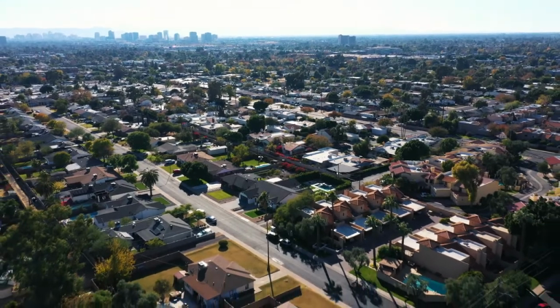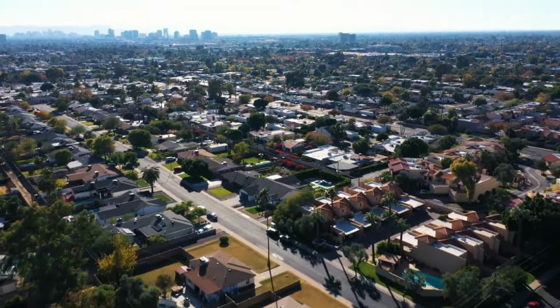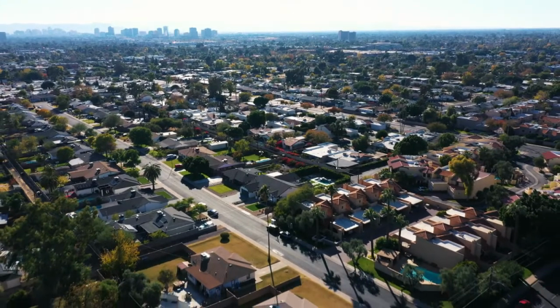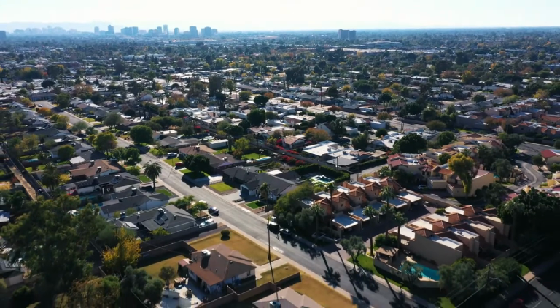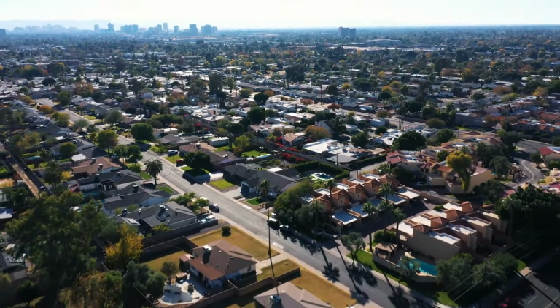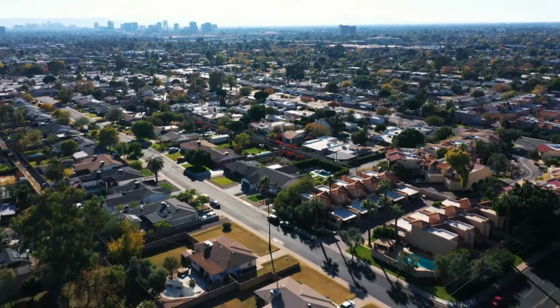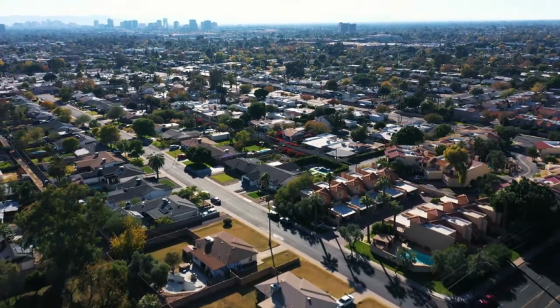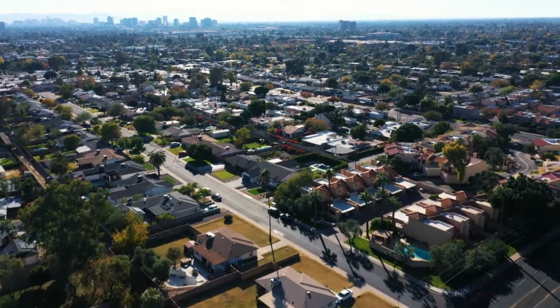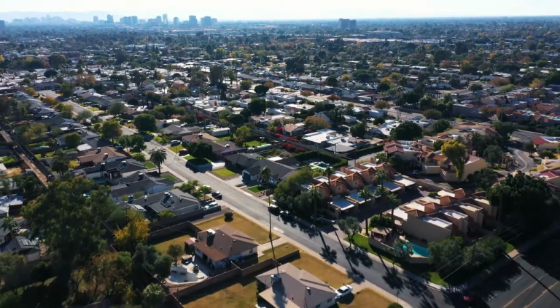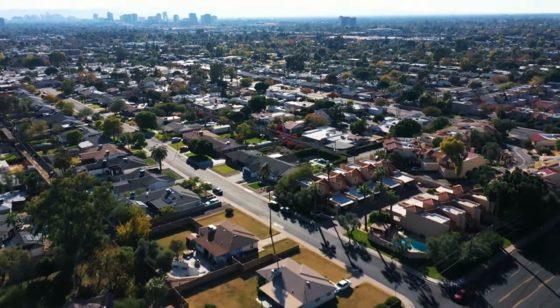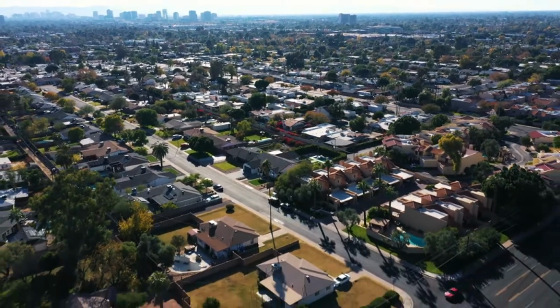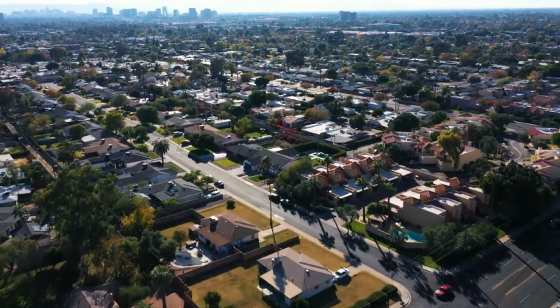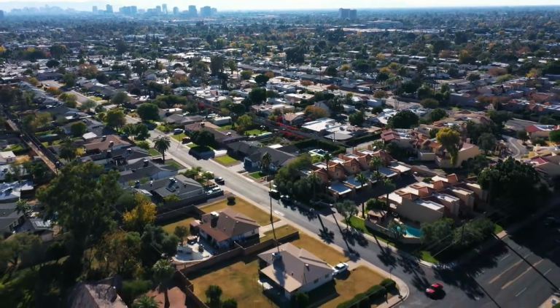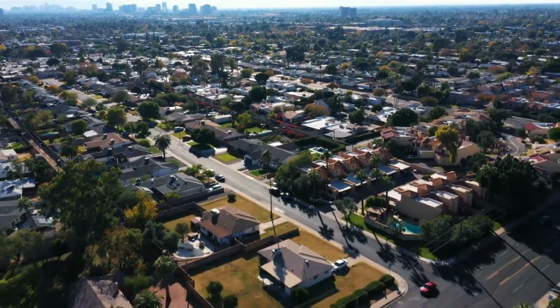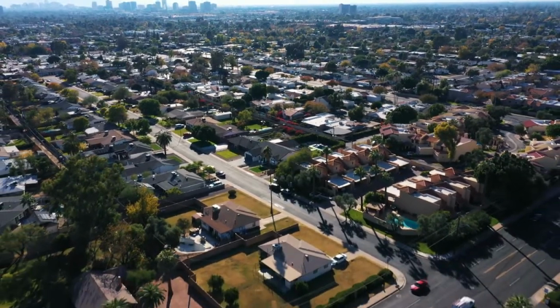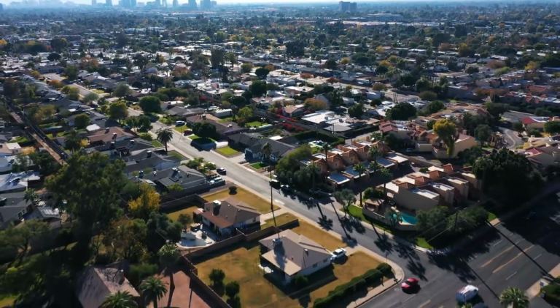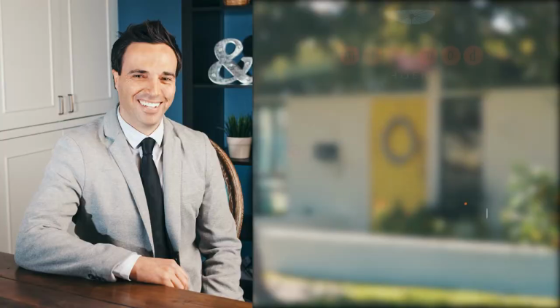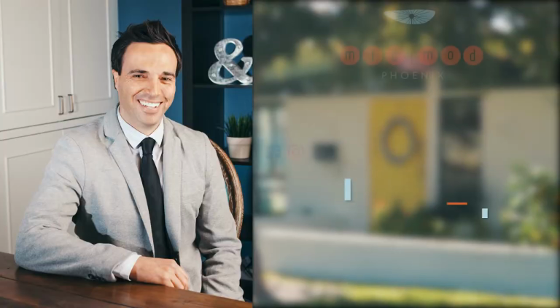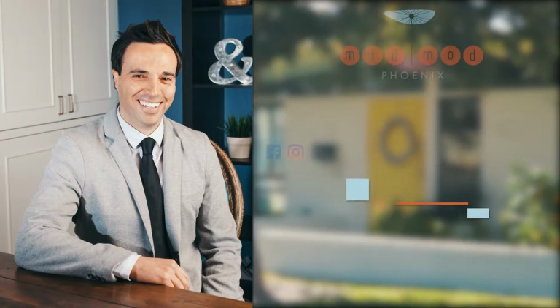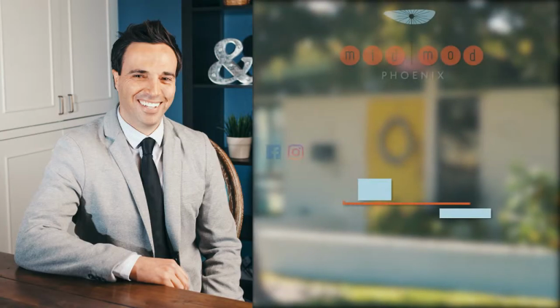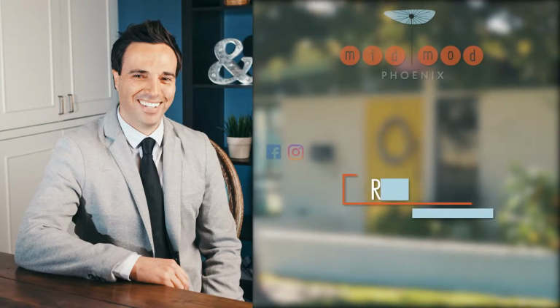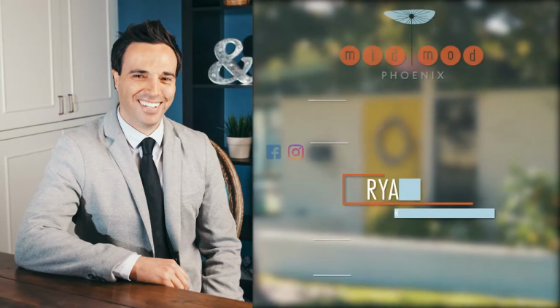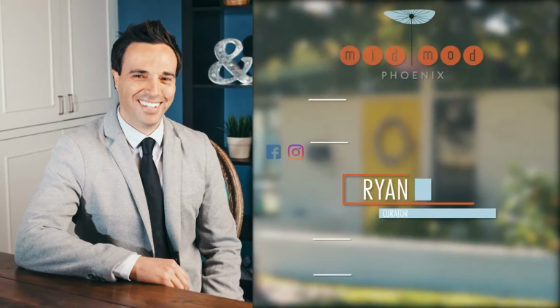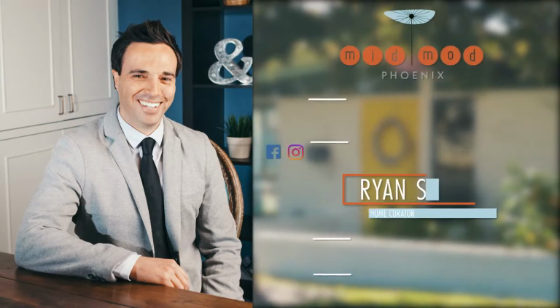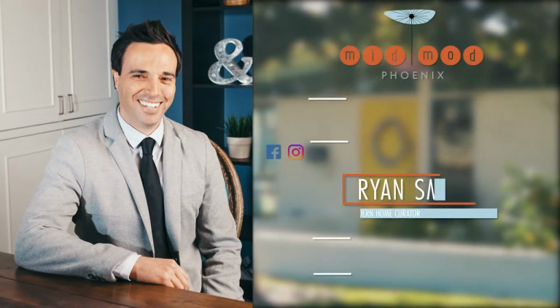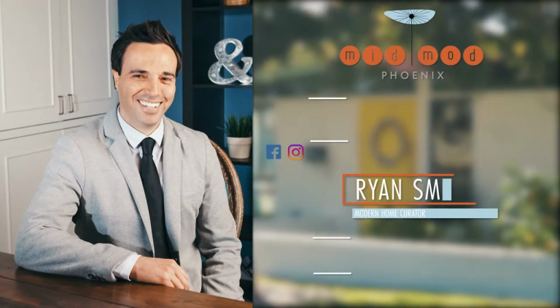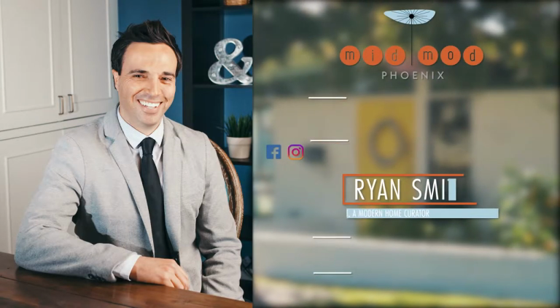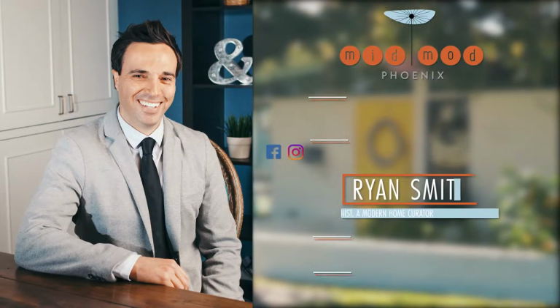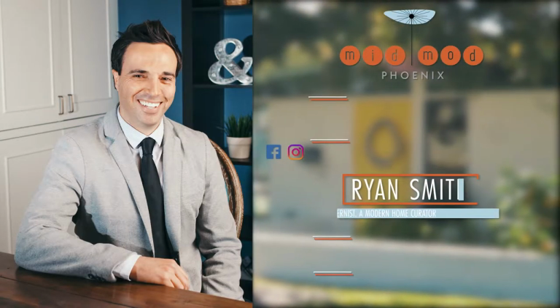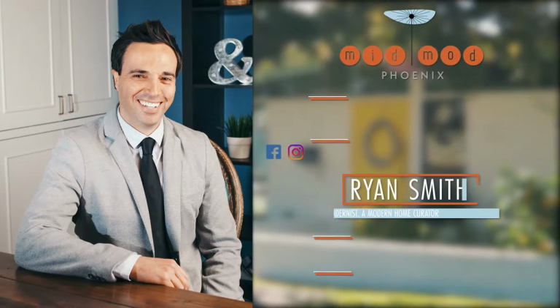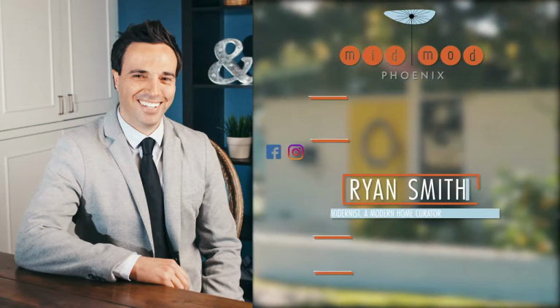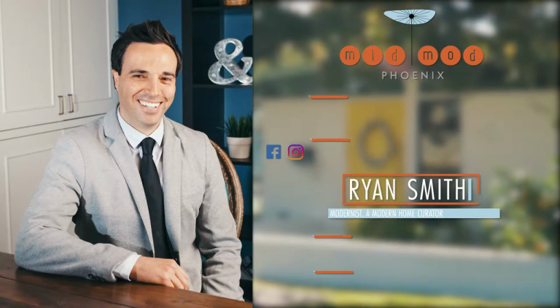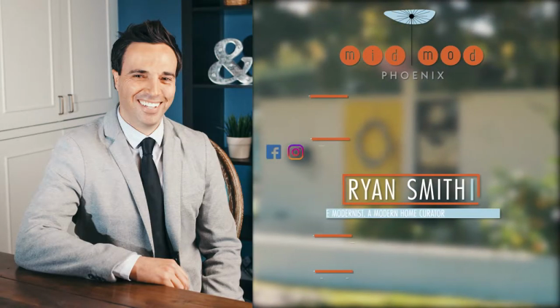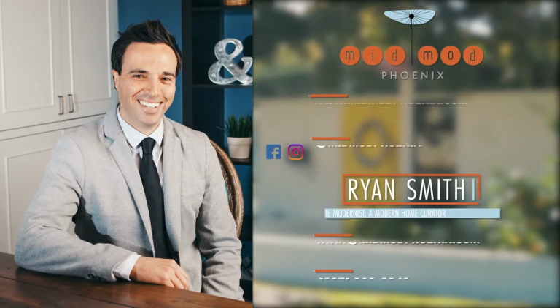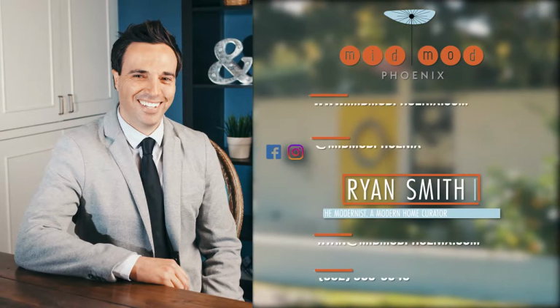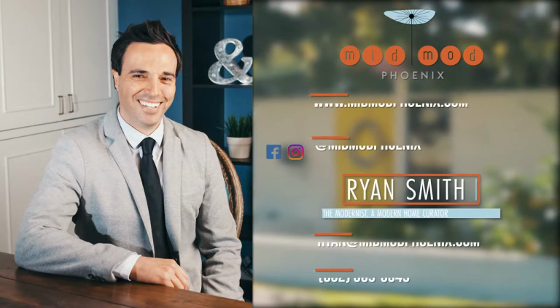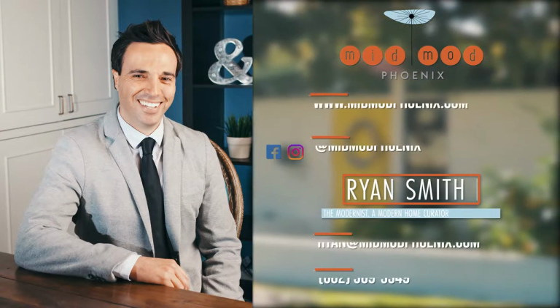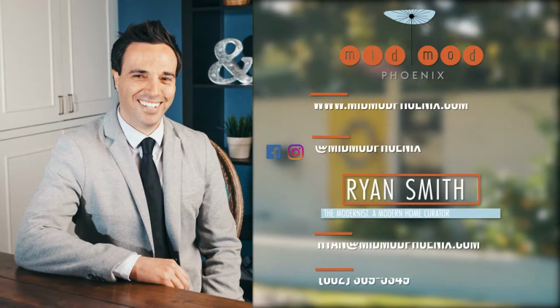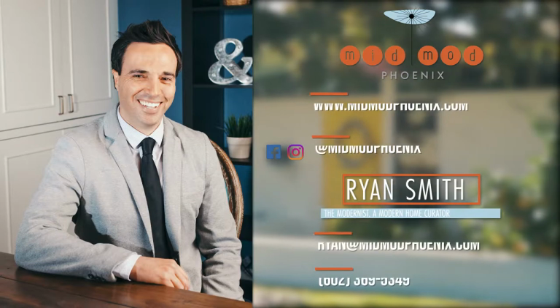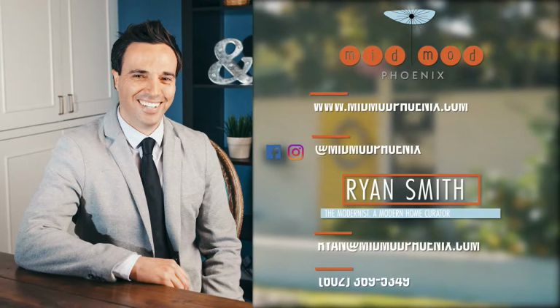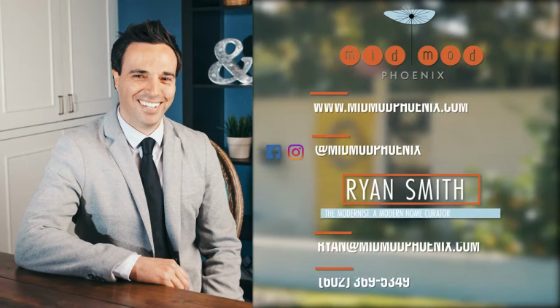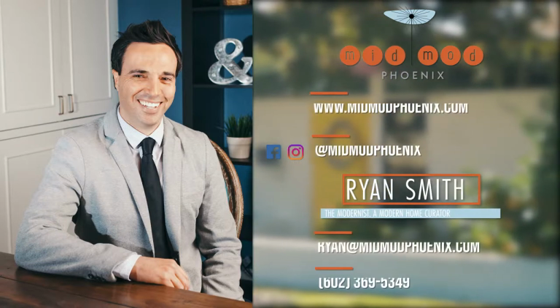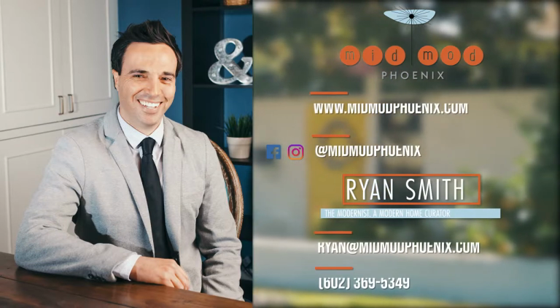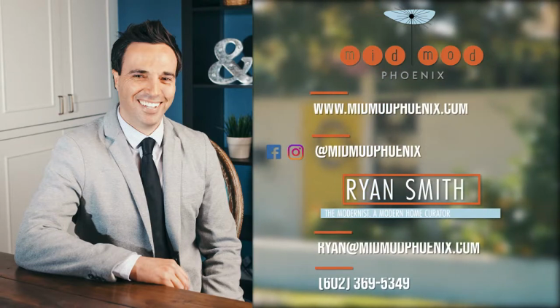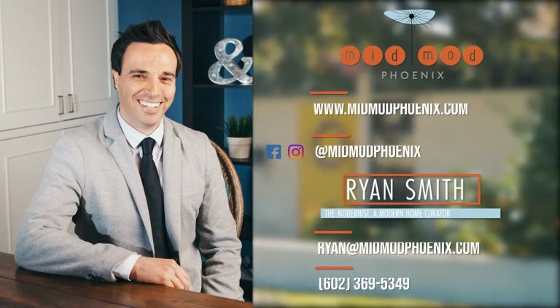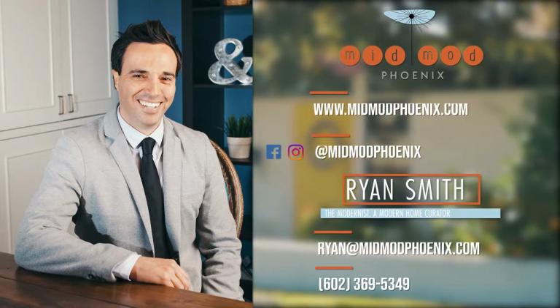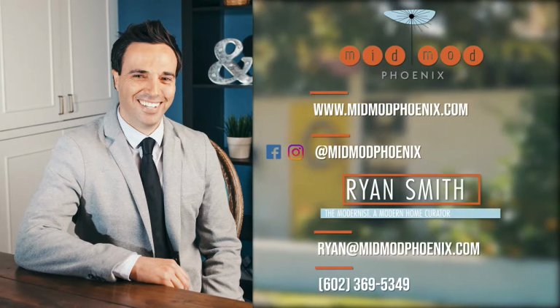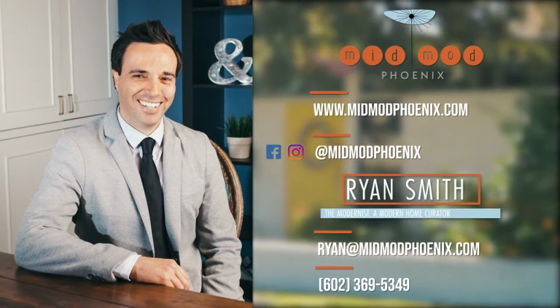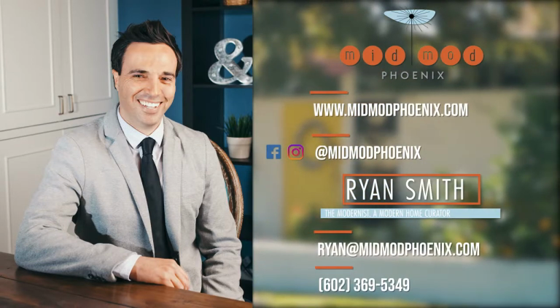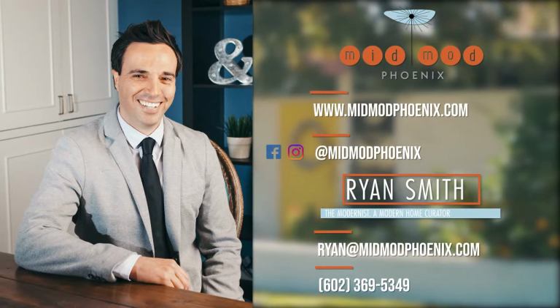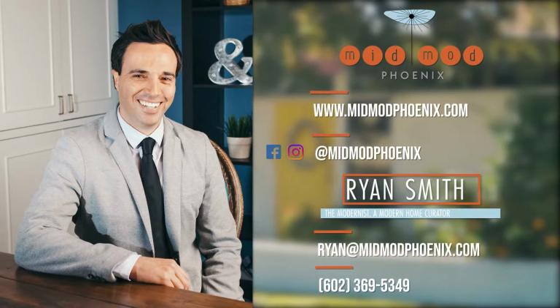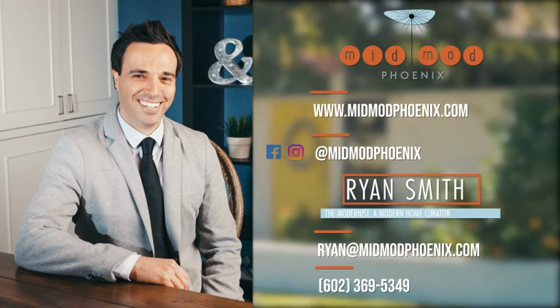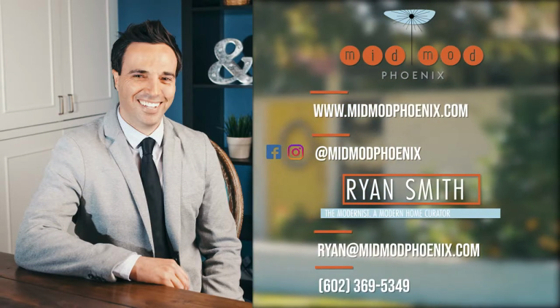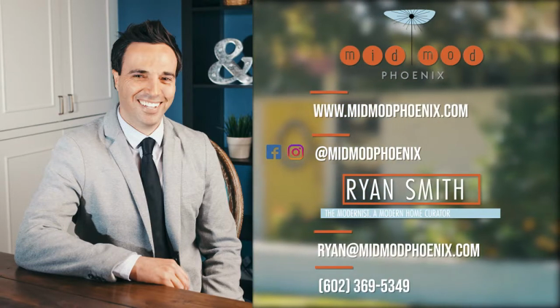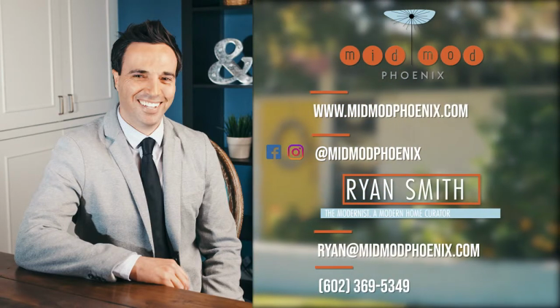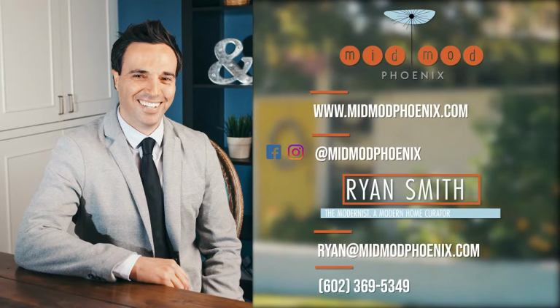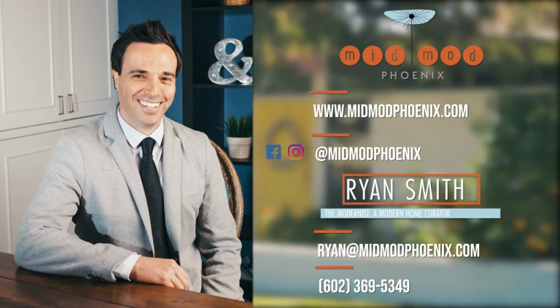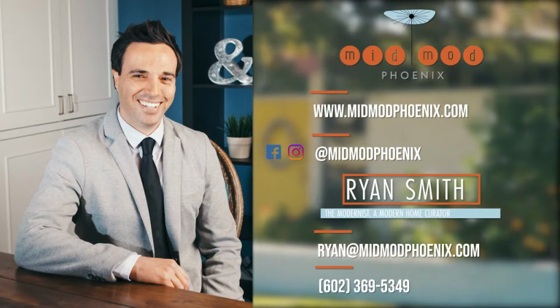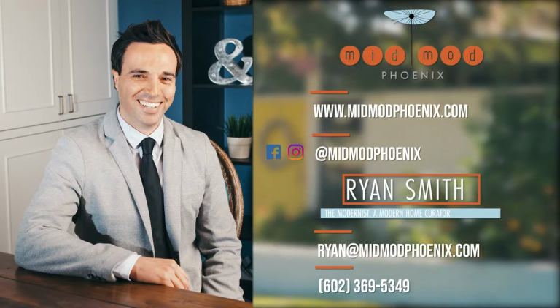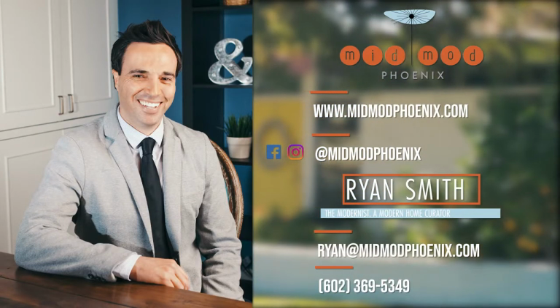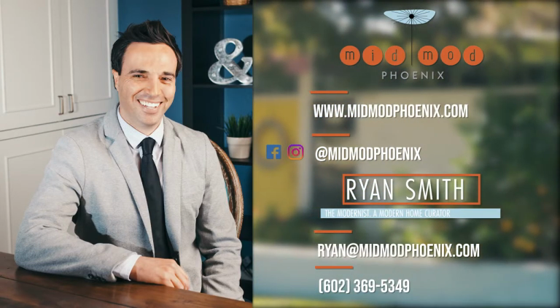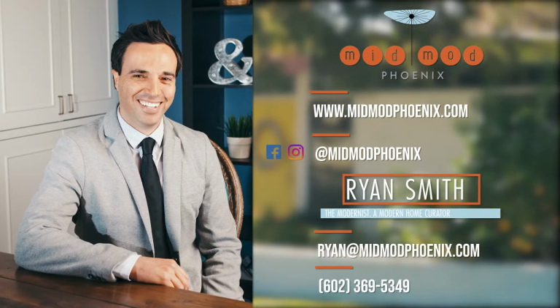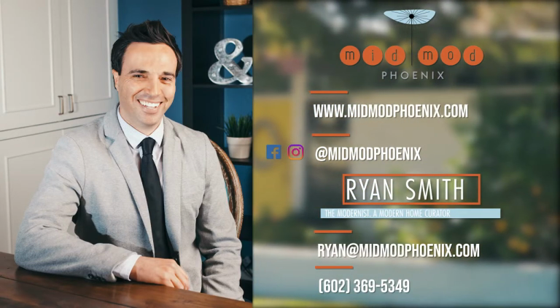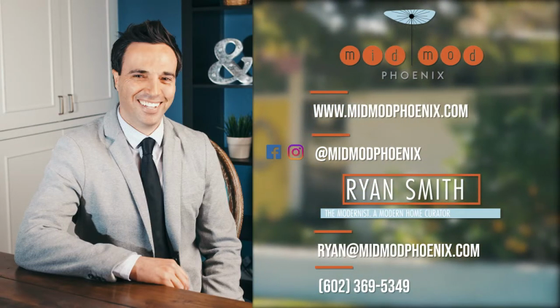Want a secret list of mid-mod neighborhoods, a tour of some architectural masterpieces, or a short history download? Call our techs now.